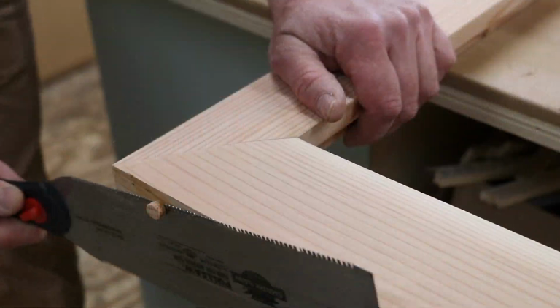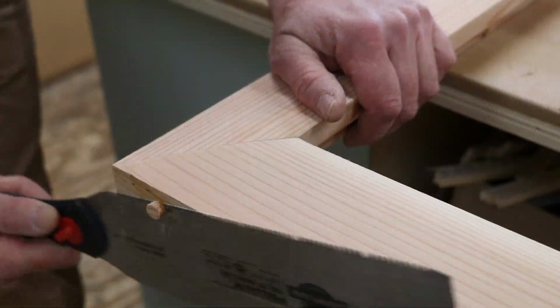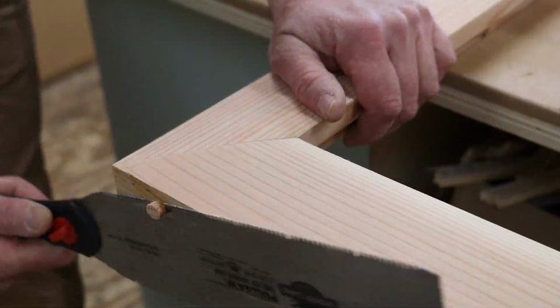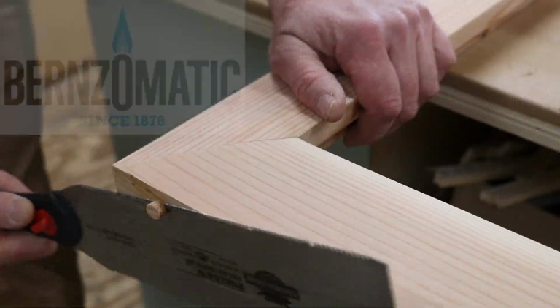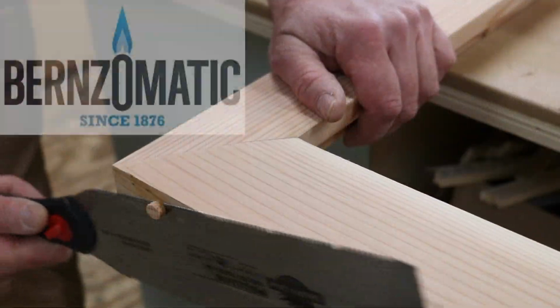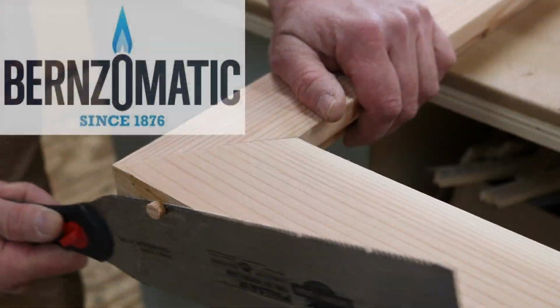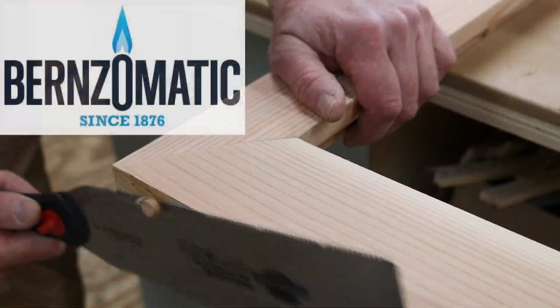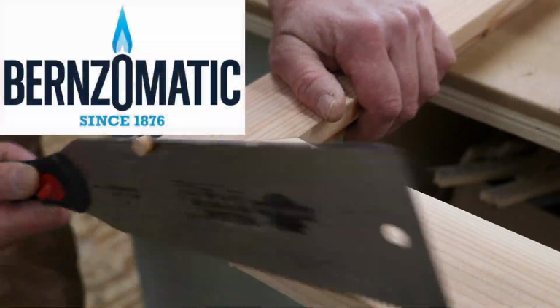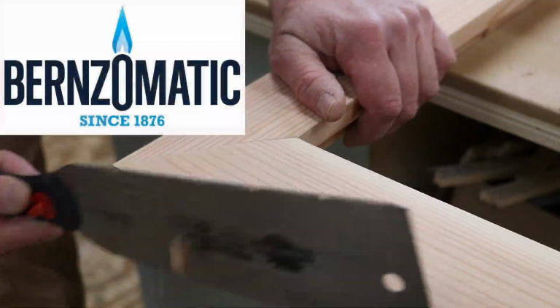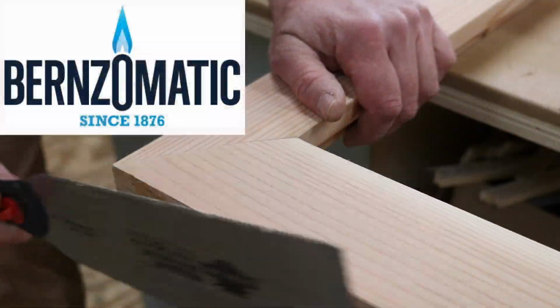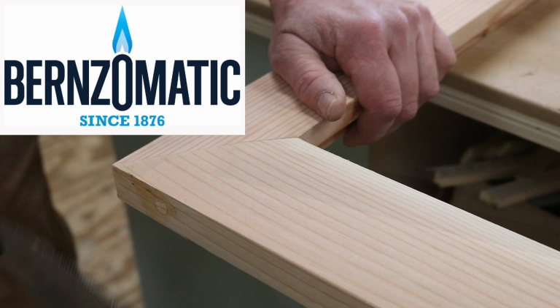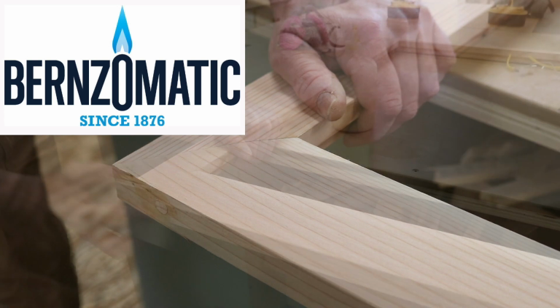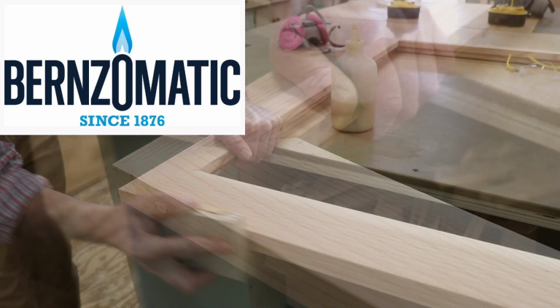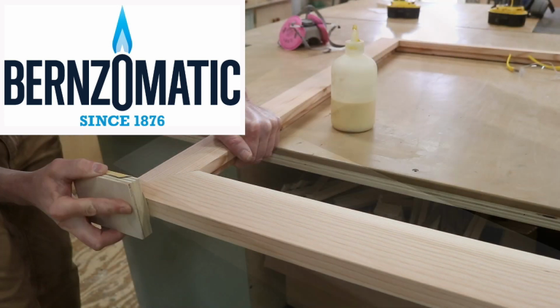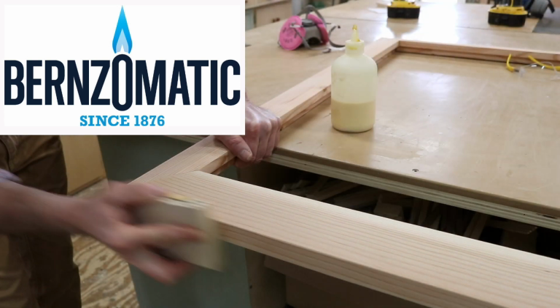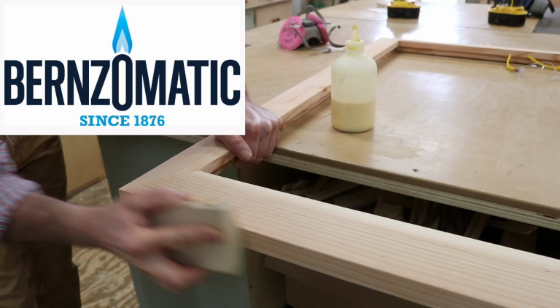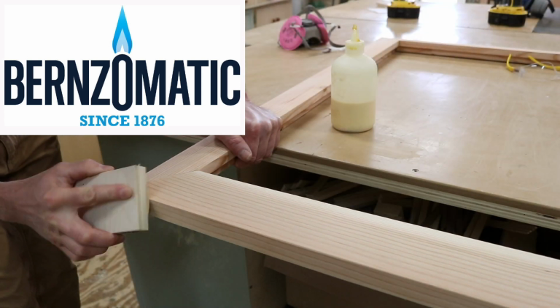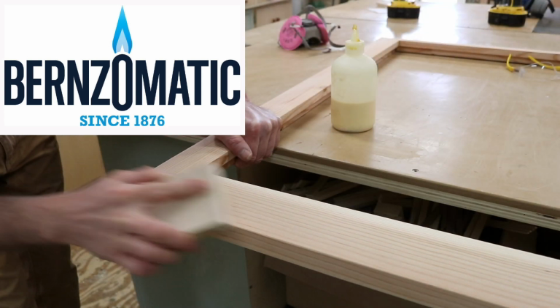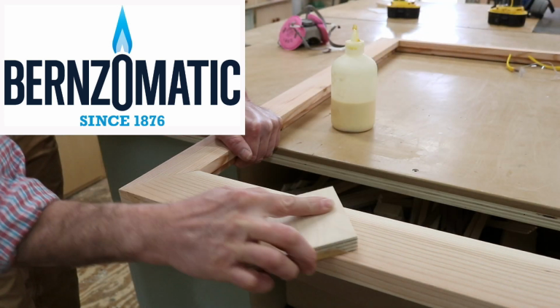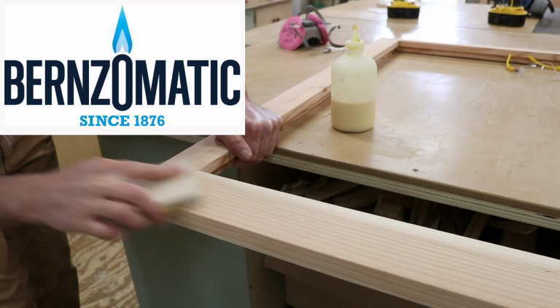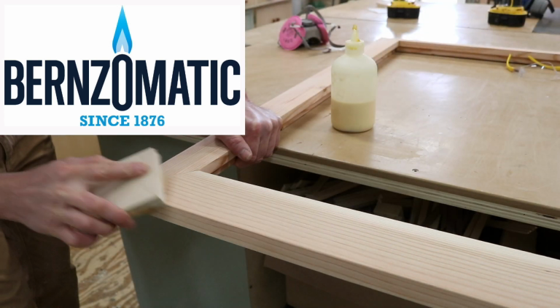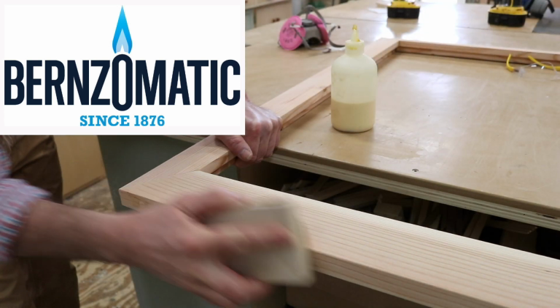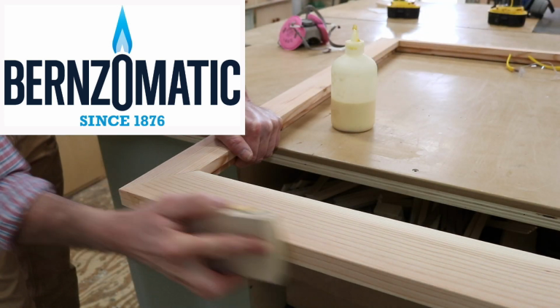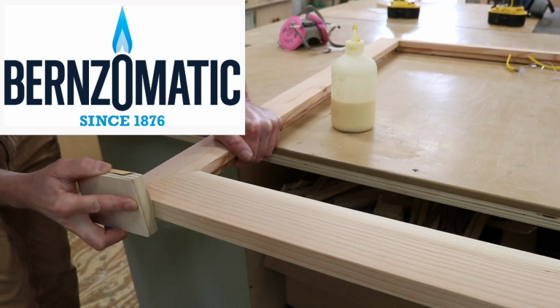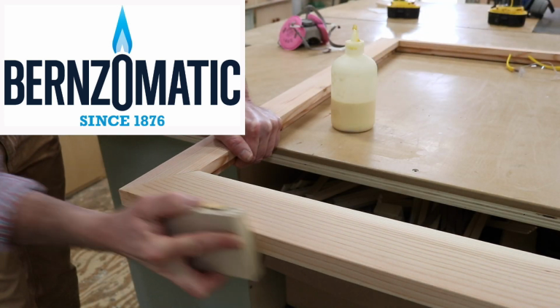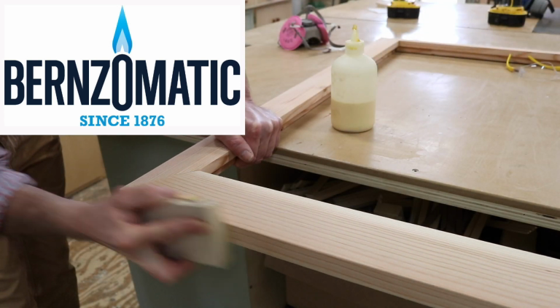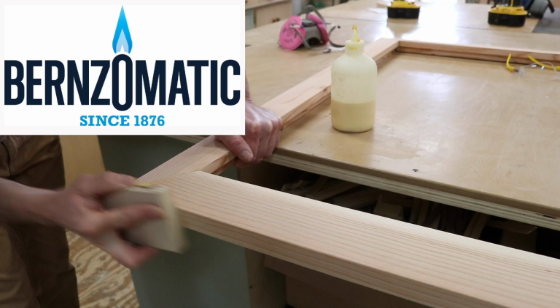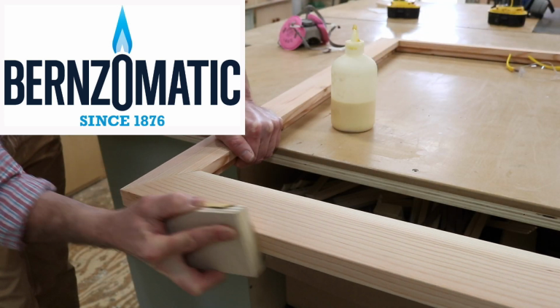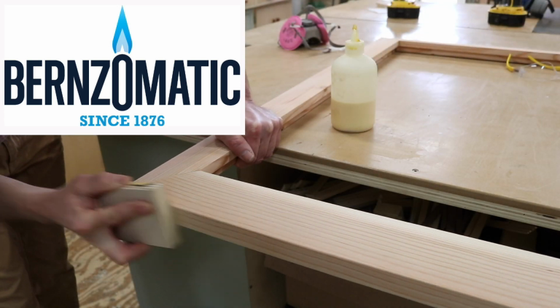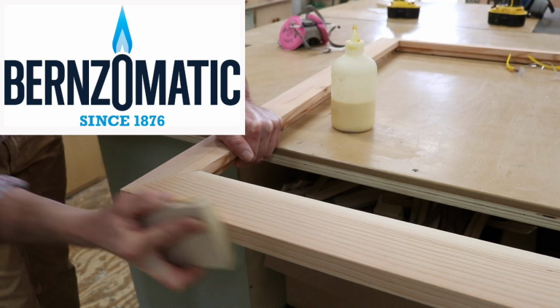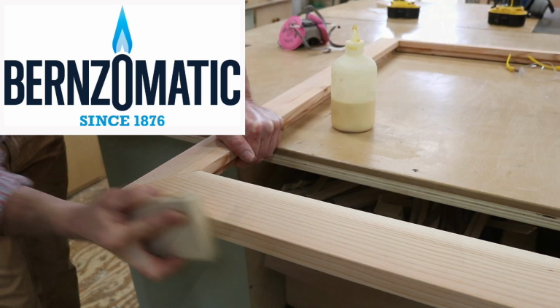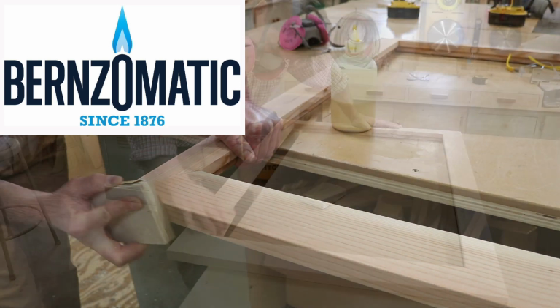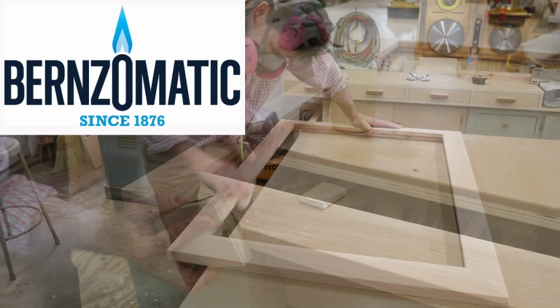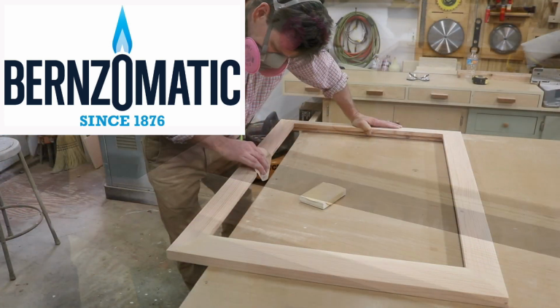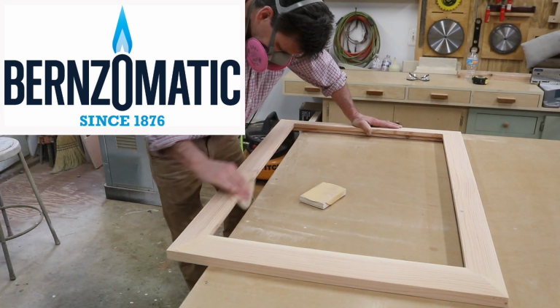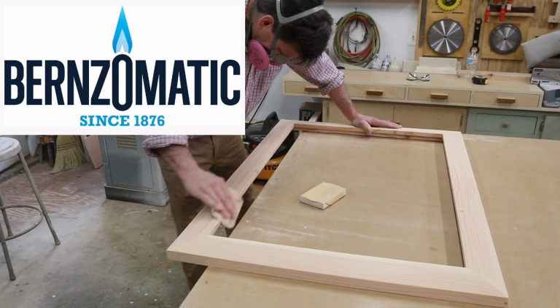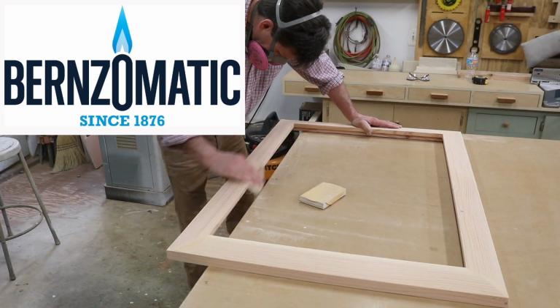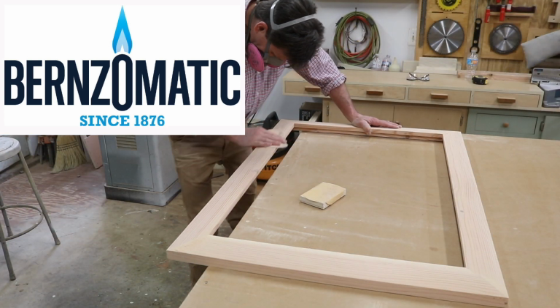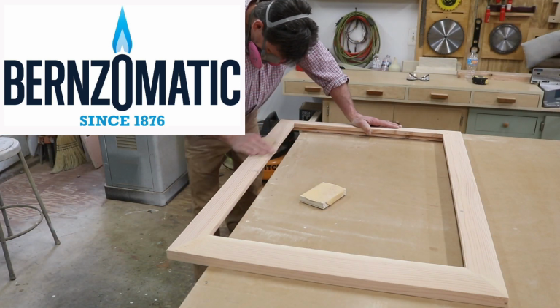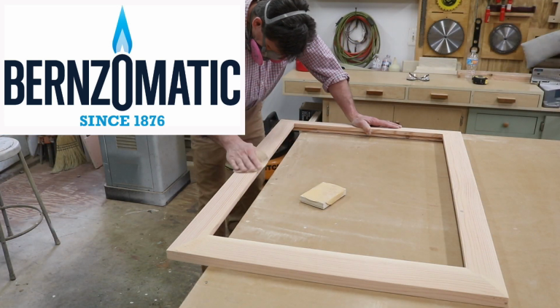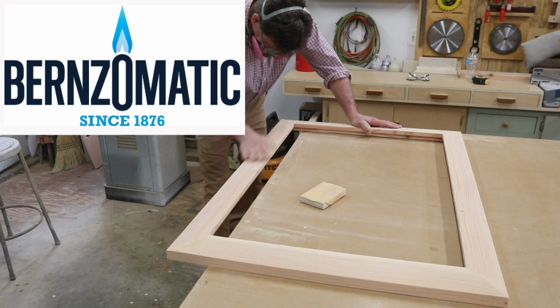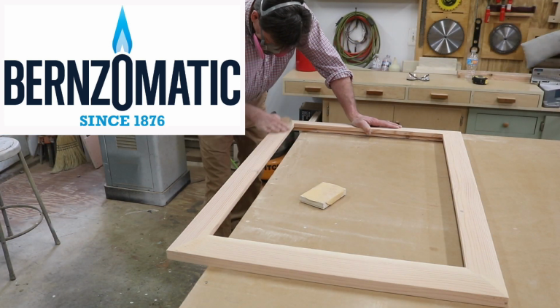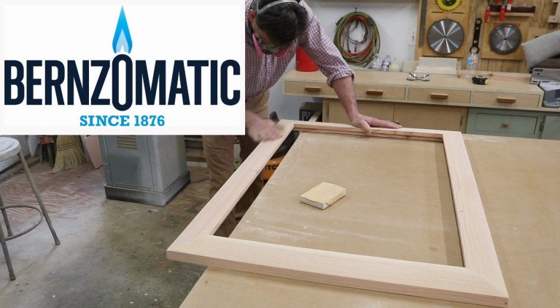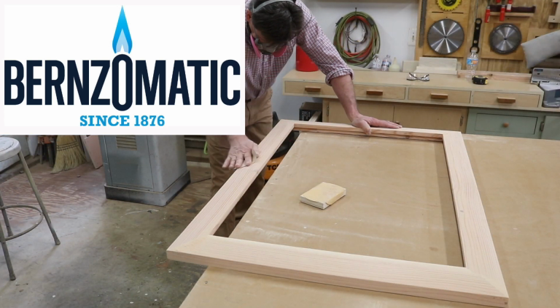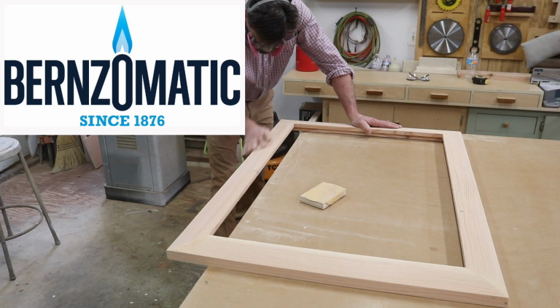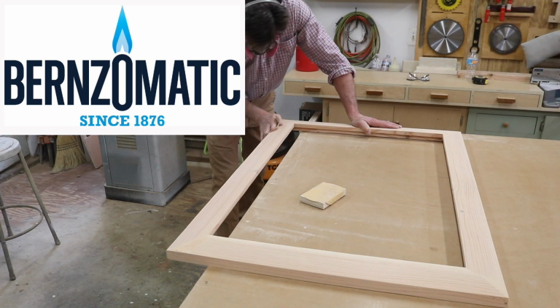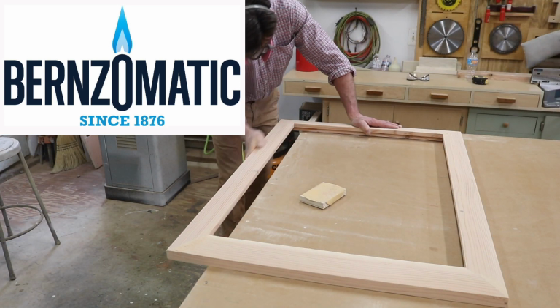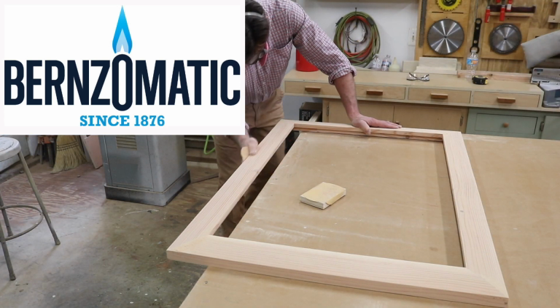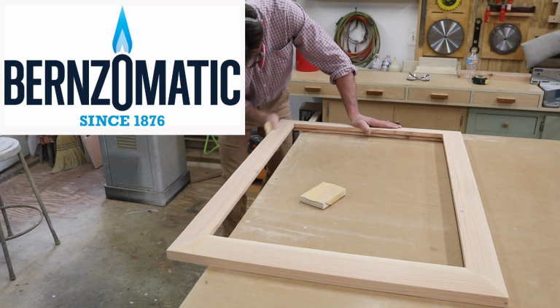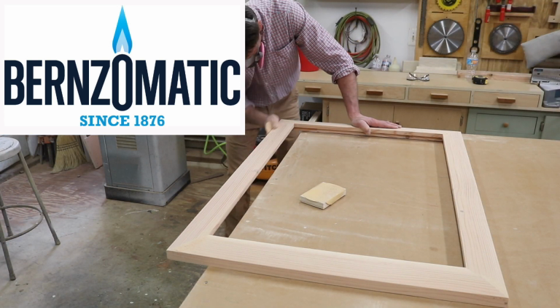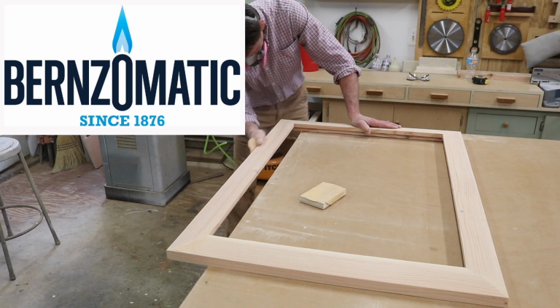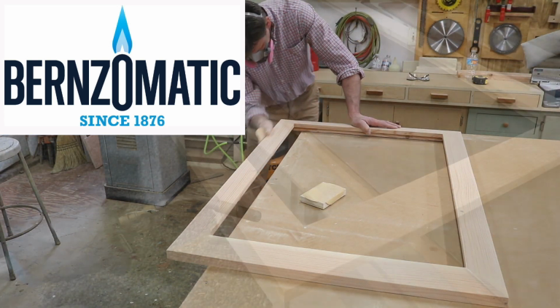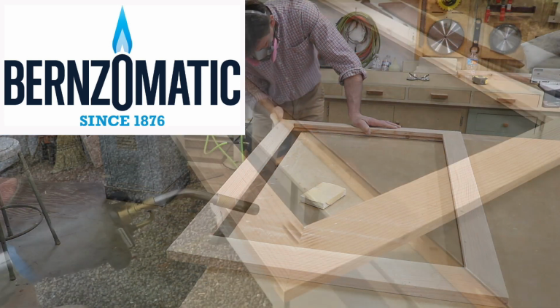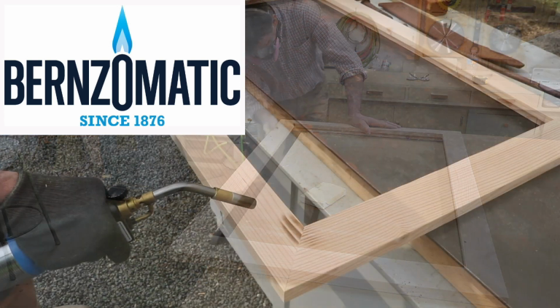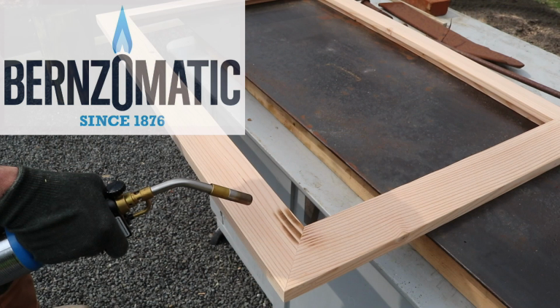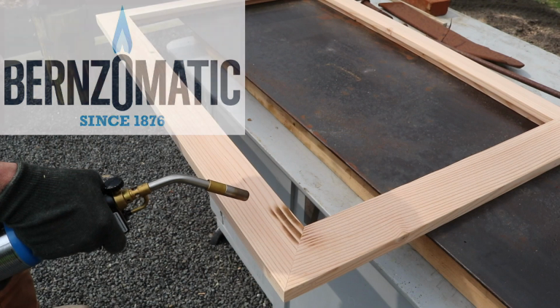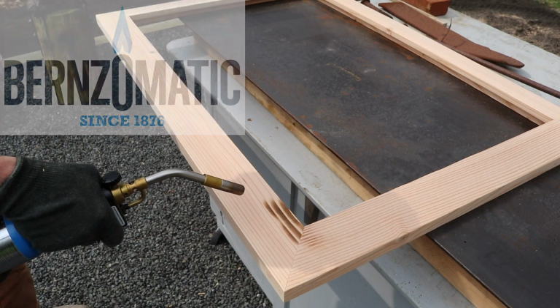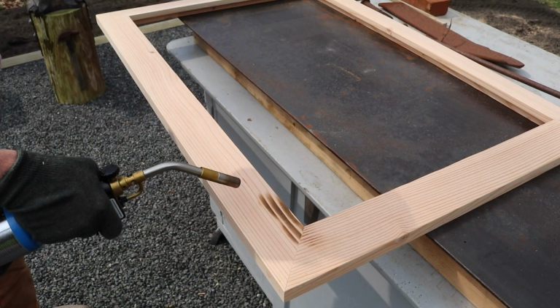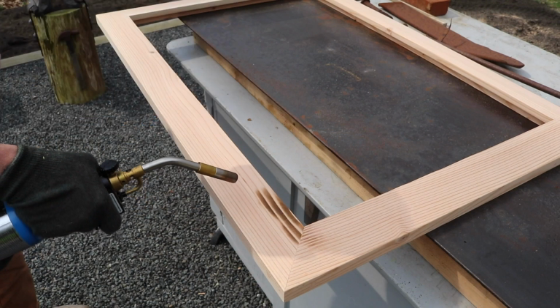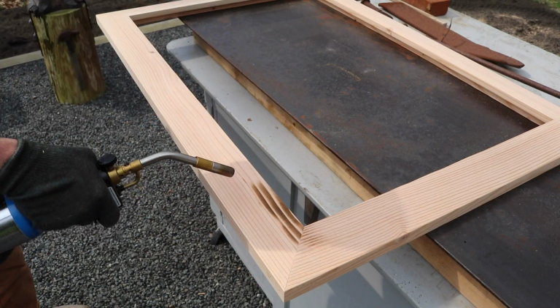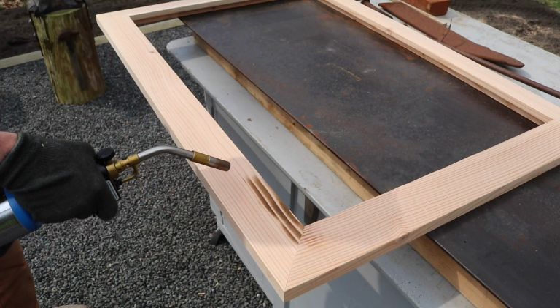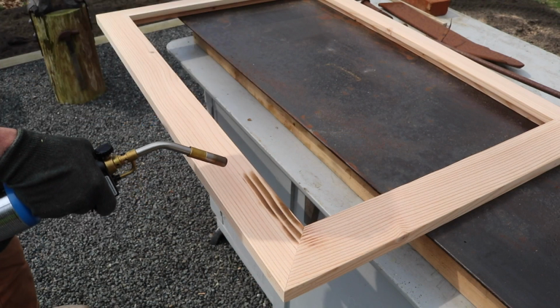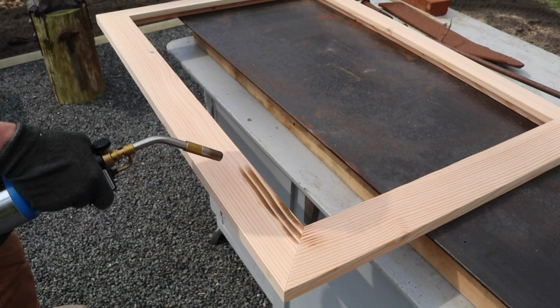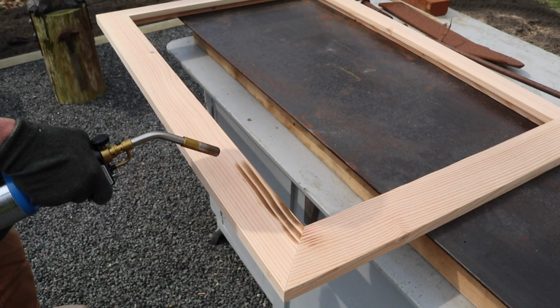This project is sponsored by Burns-O-Matic. To learn more about Burns-O-Matic and the torch that I'm using on this project, click on the link in the description.